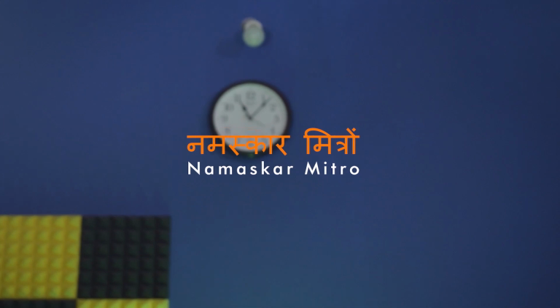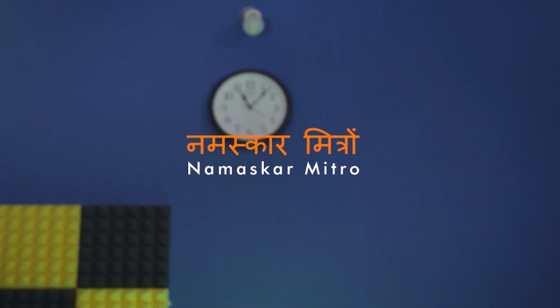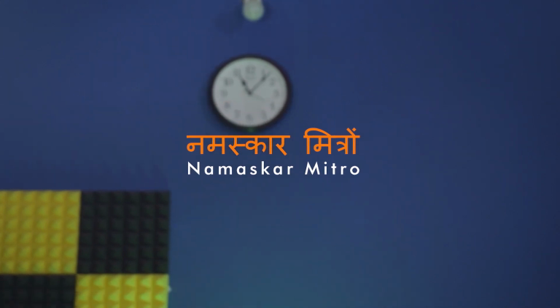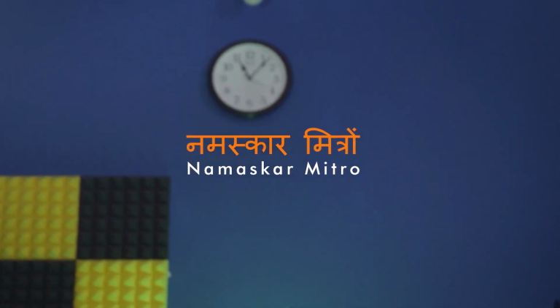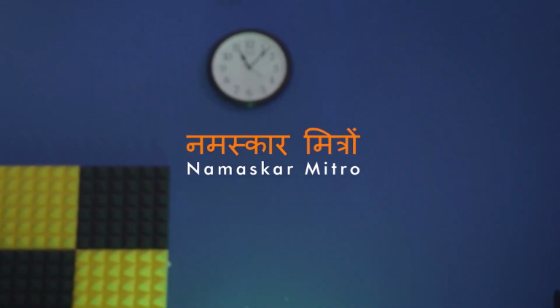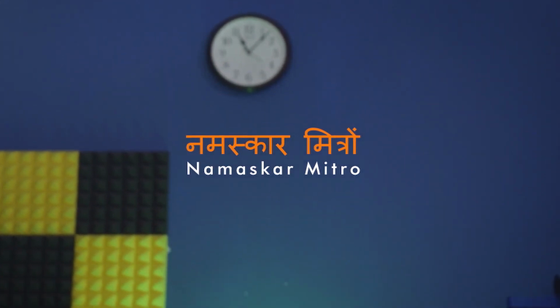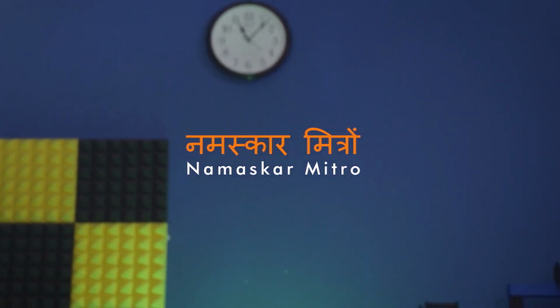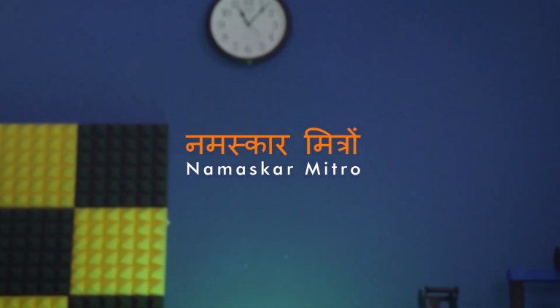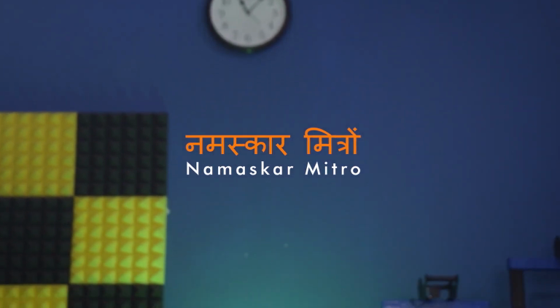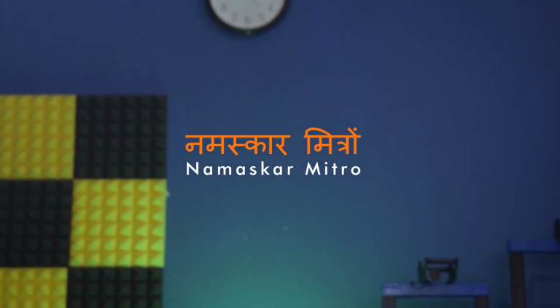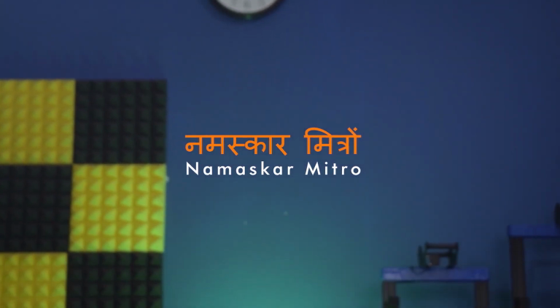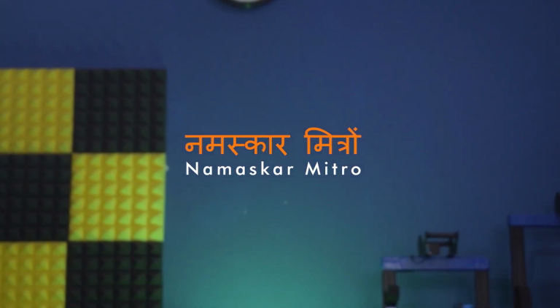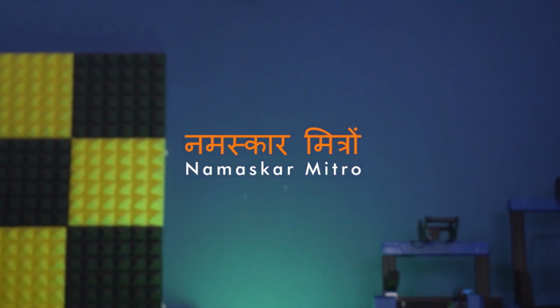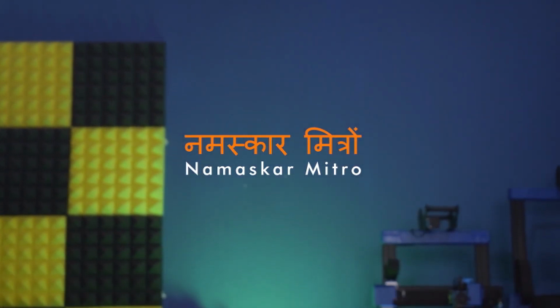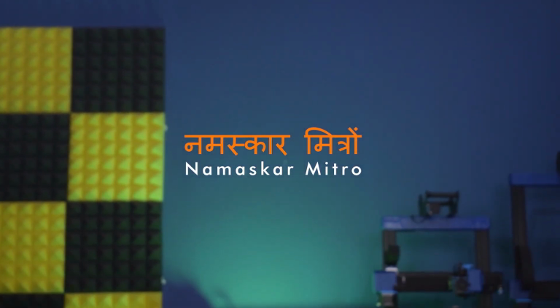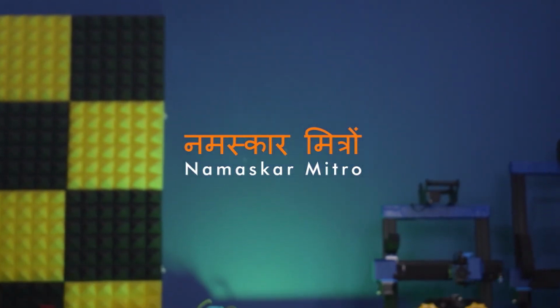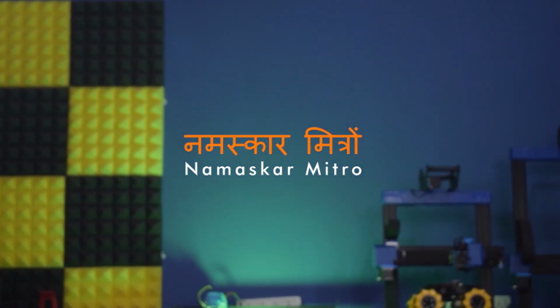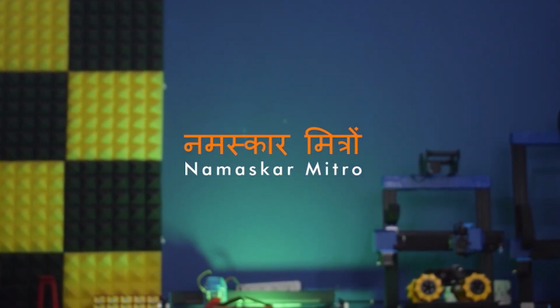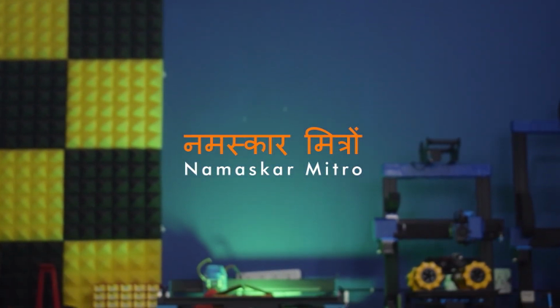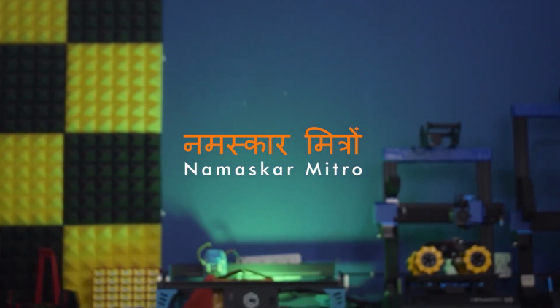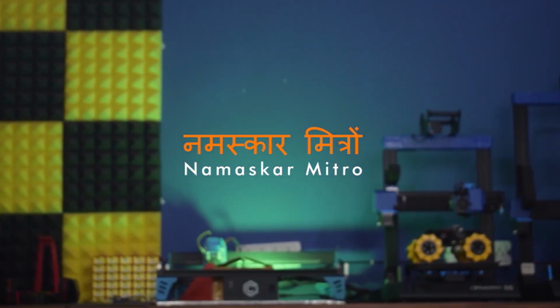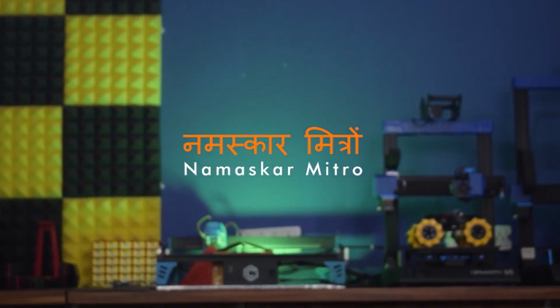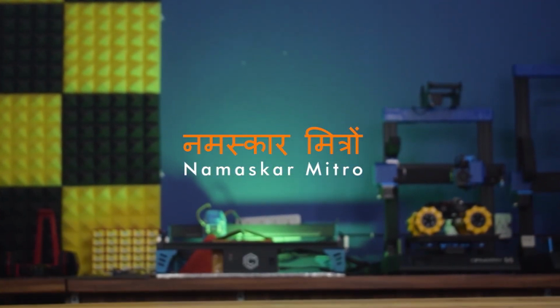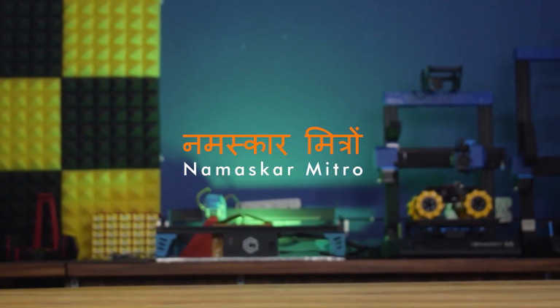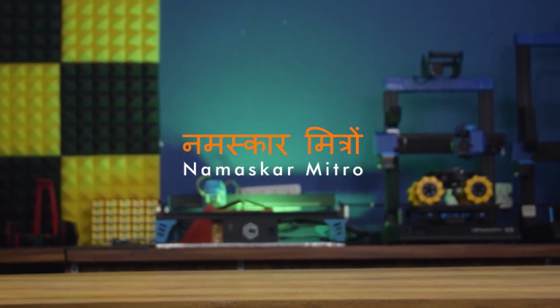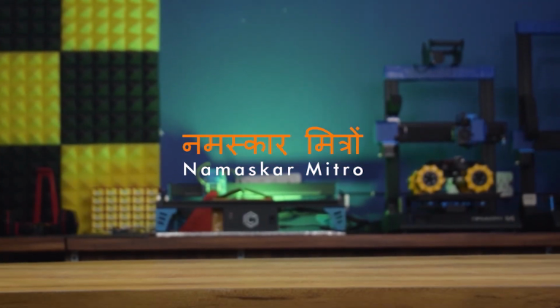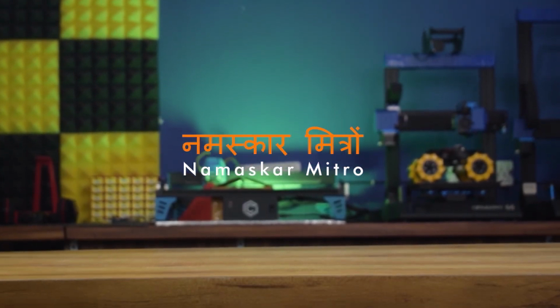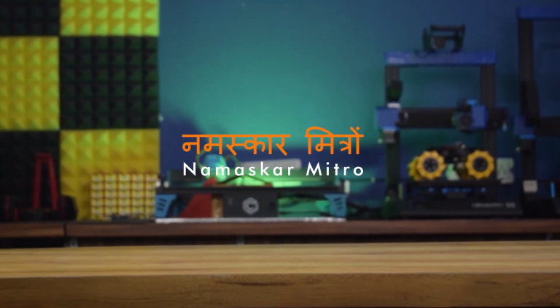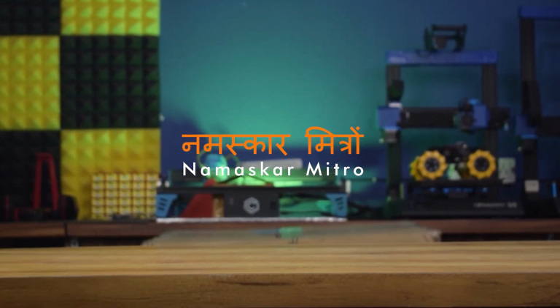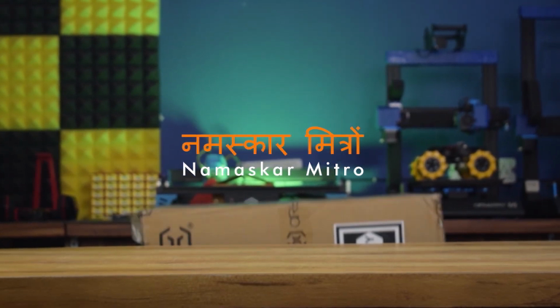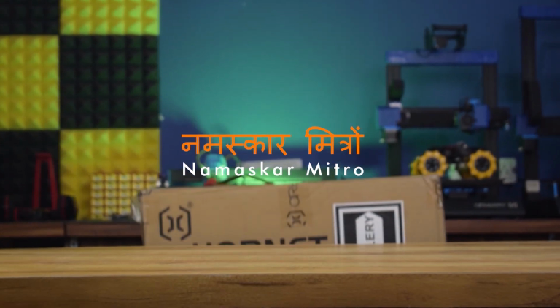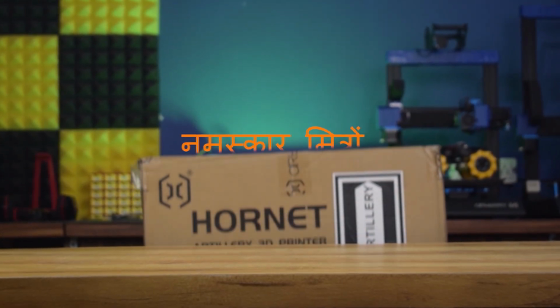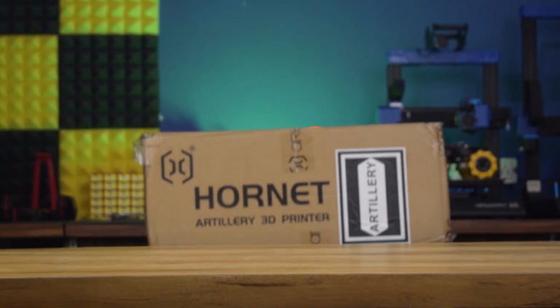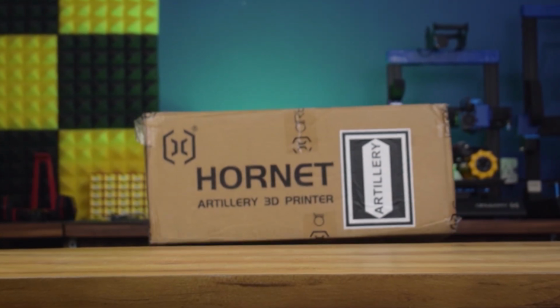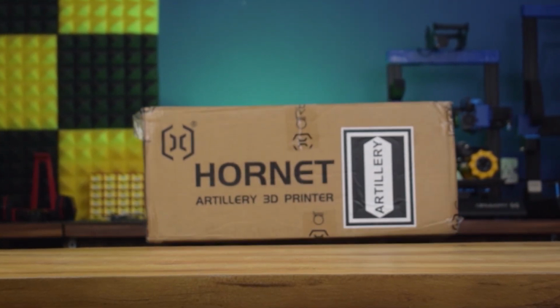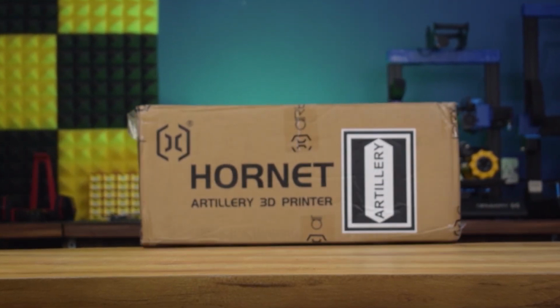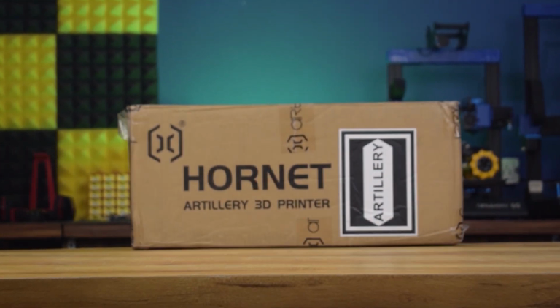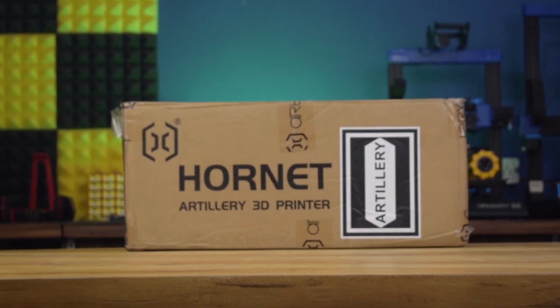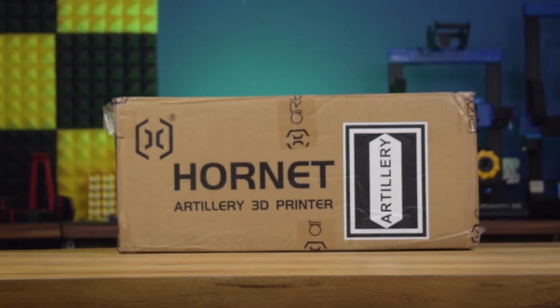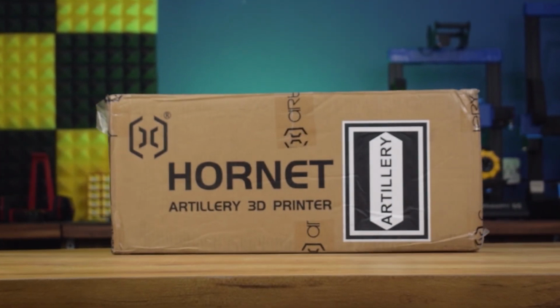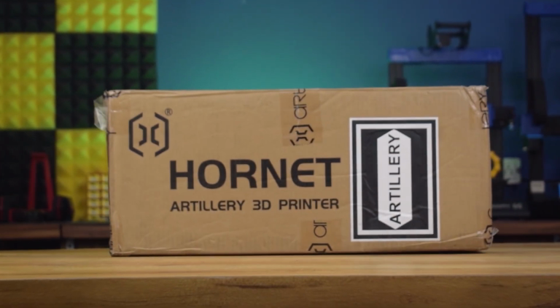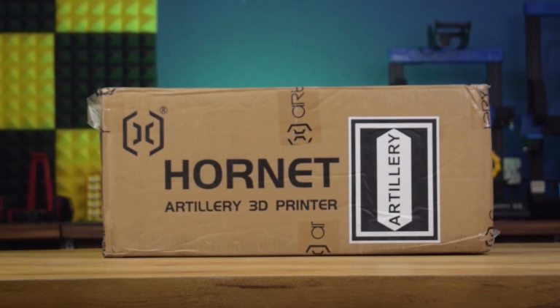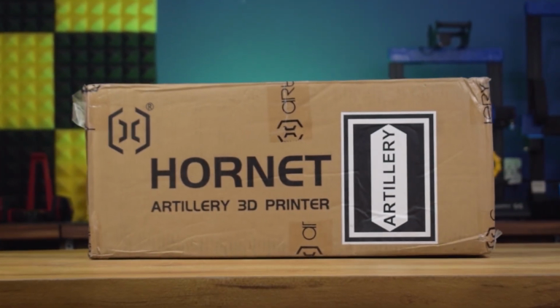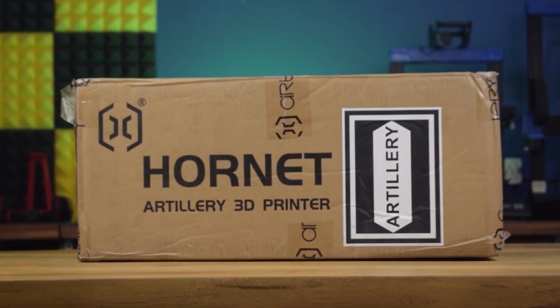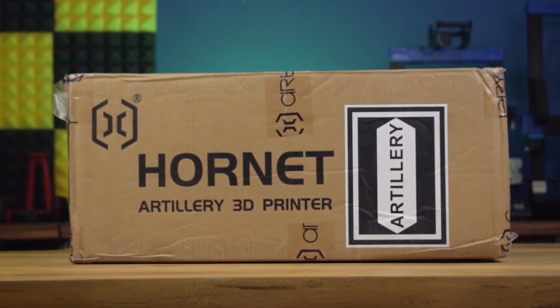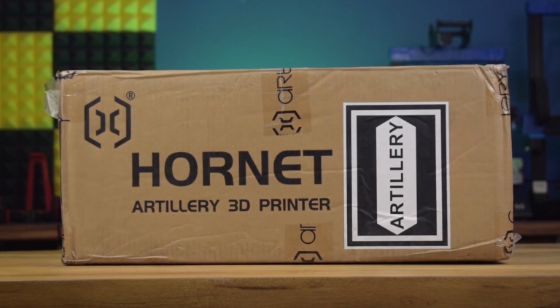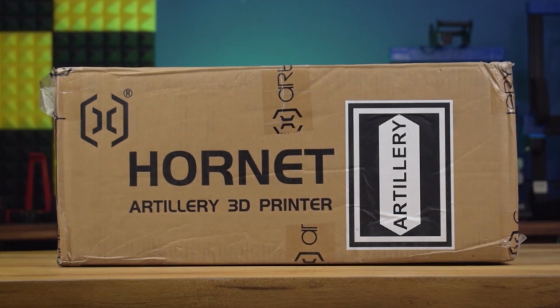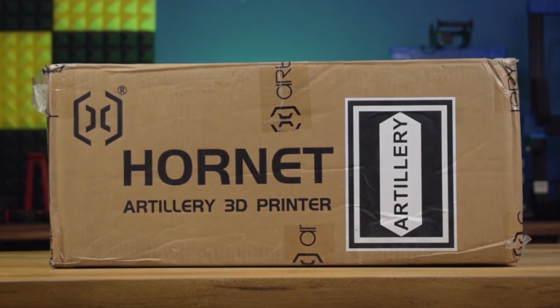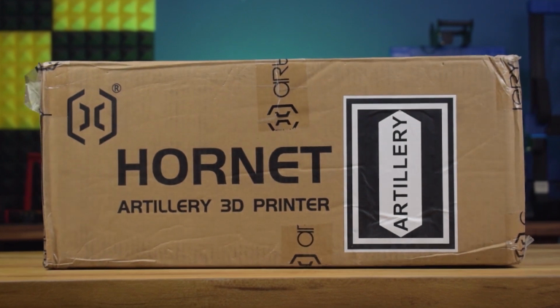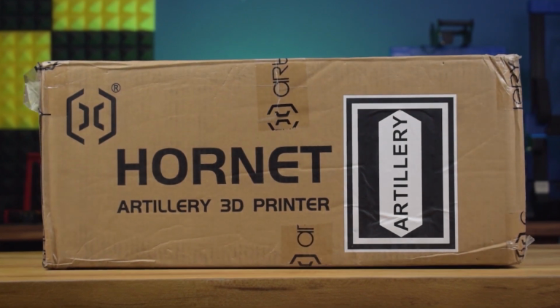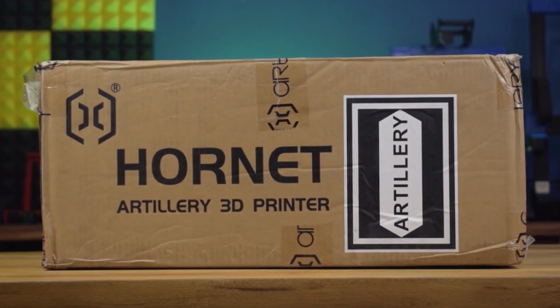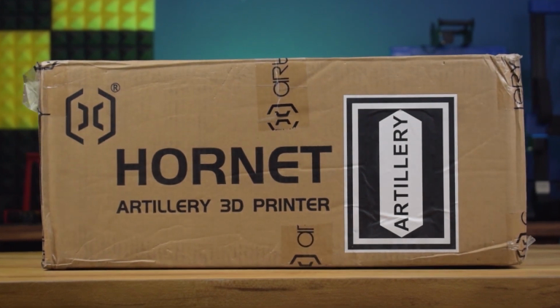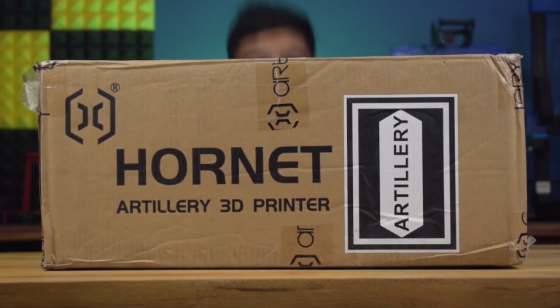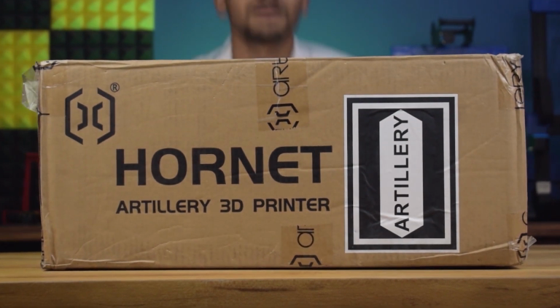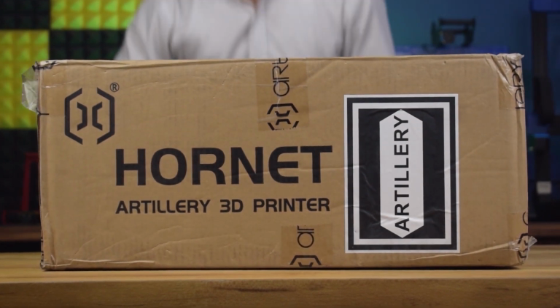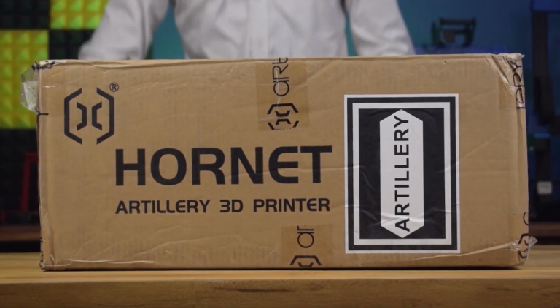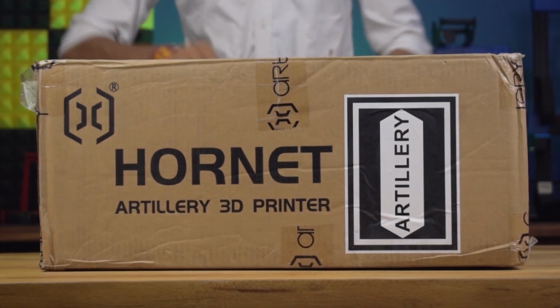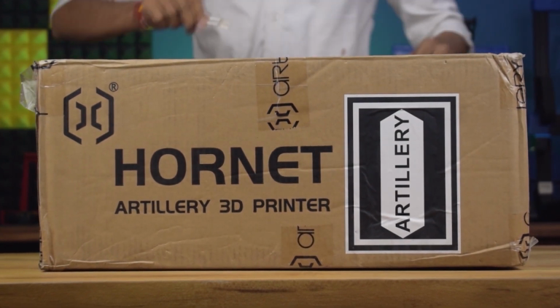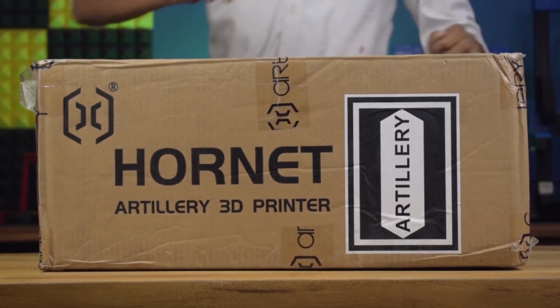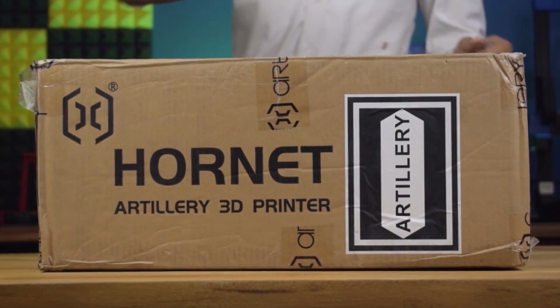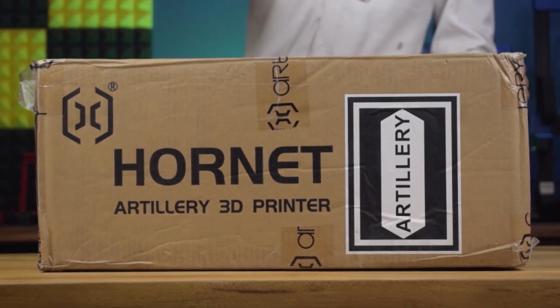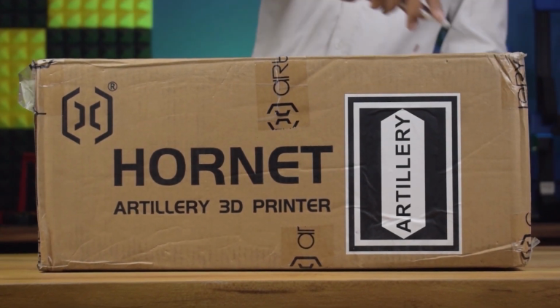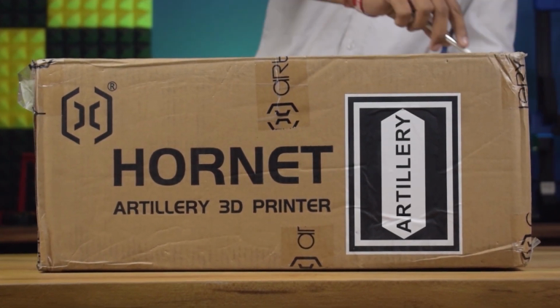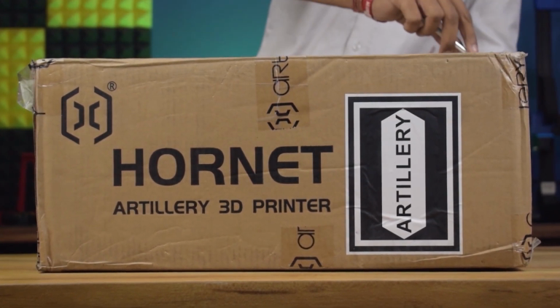Namaskar Mitro, in this video I am going to do the unboxing and review of the Artillery Hornet 3D printer. So, let's start.